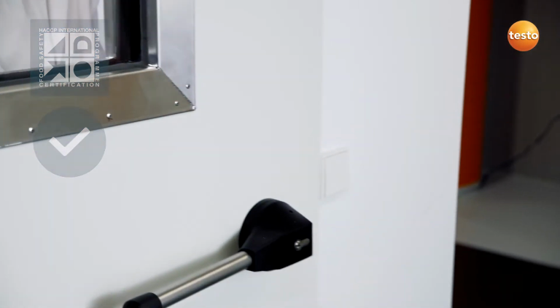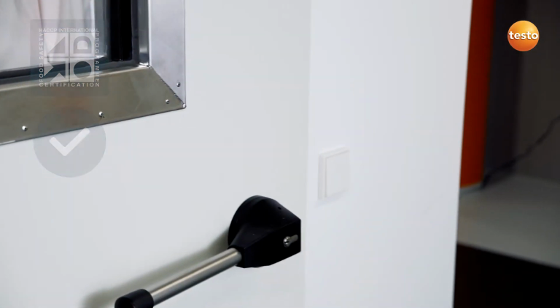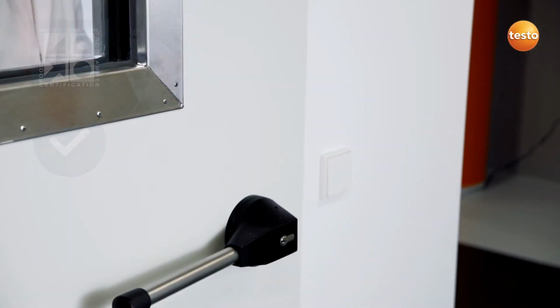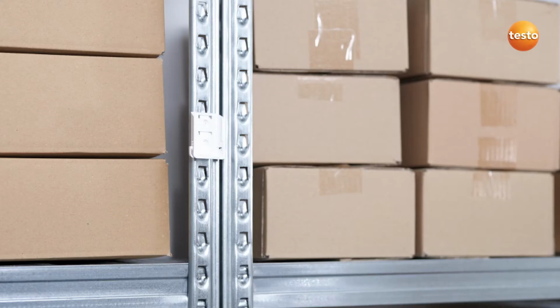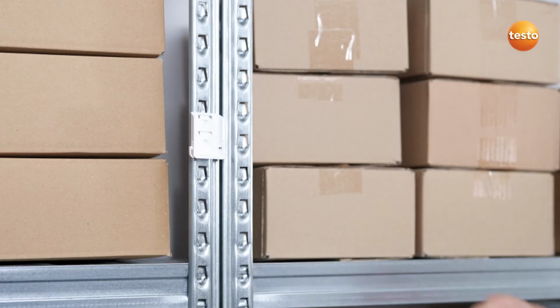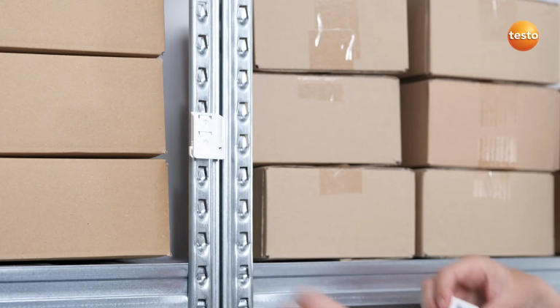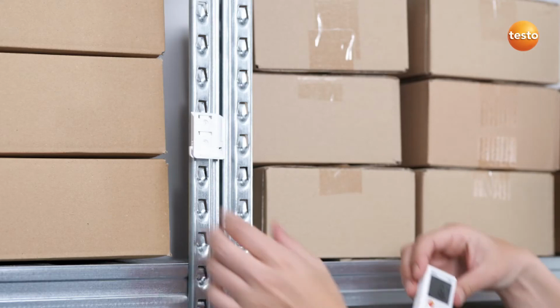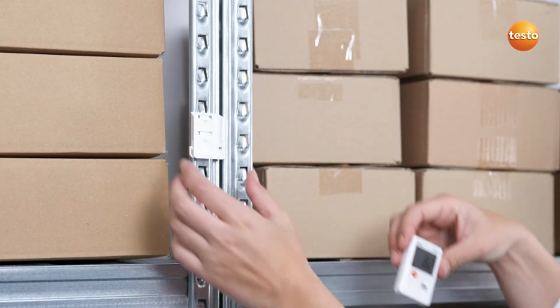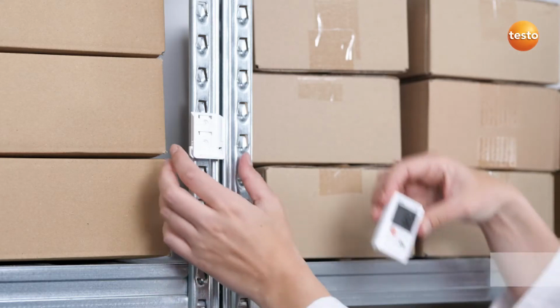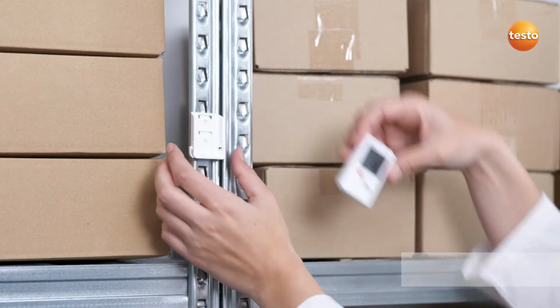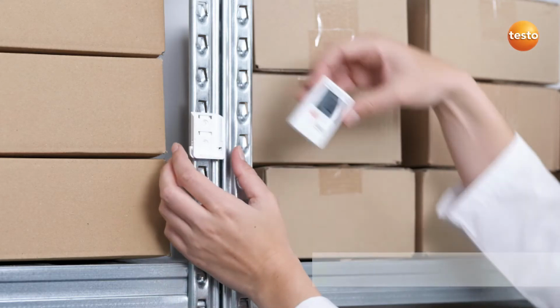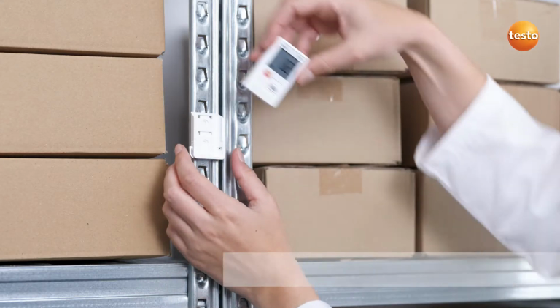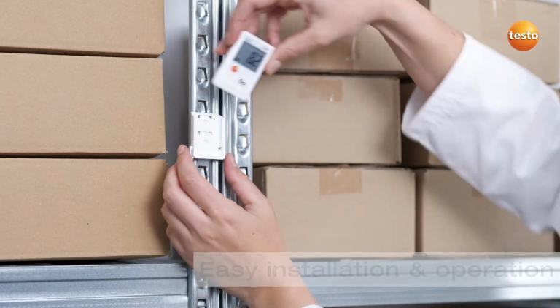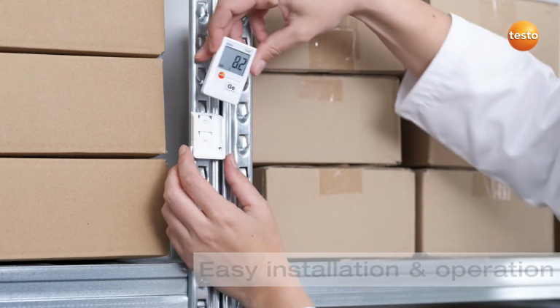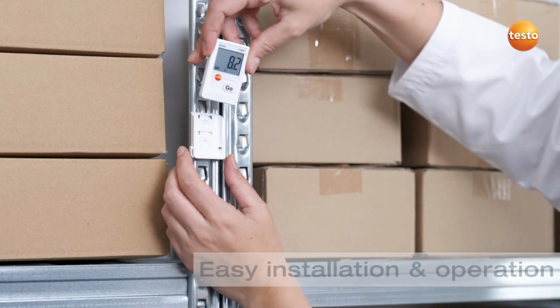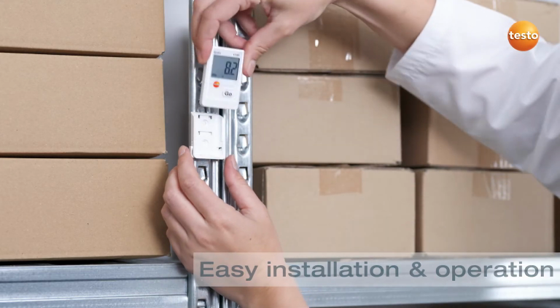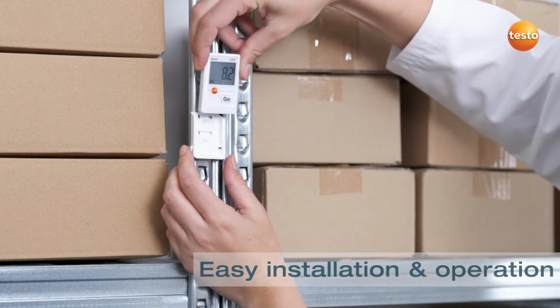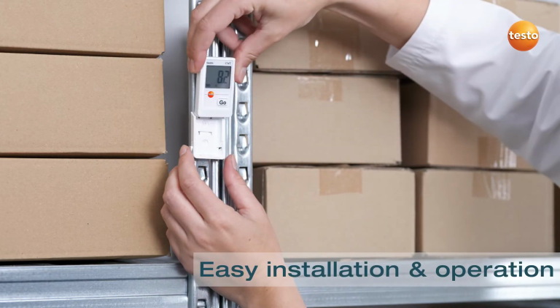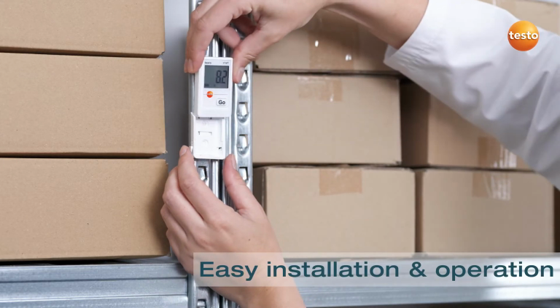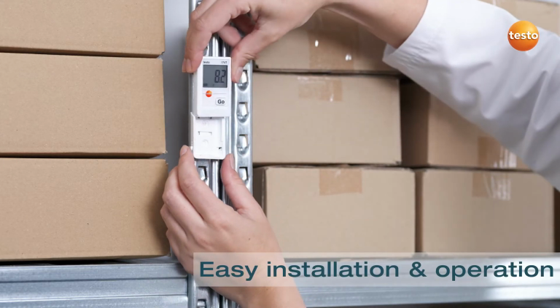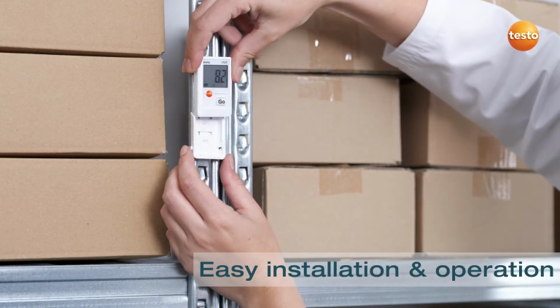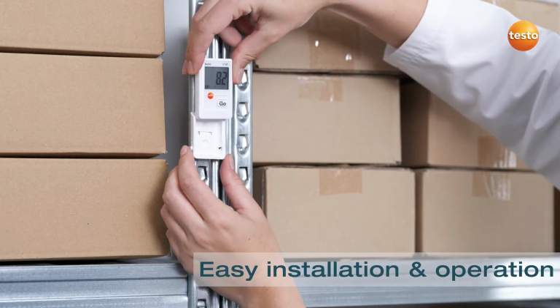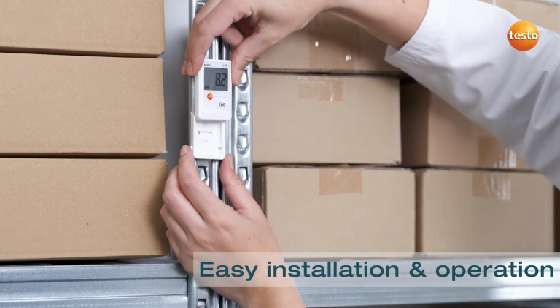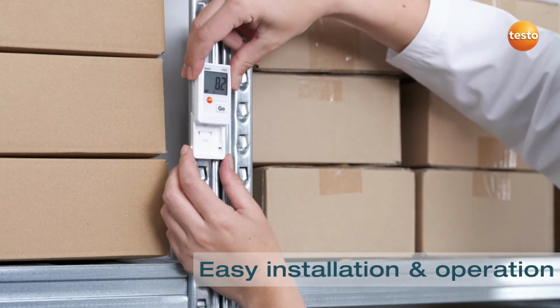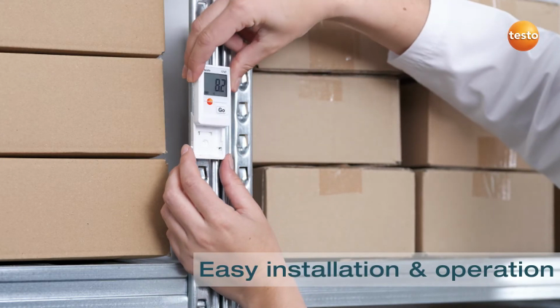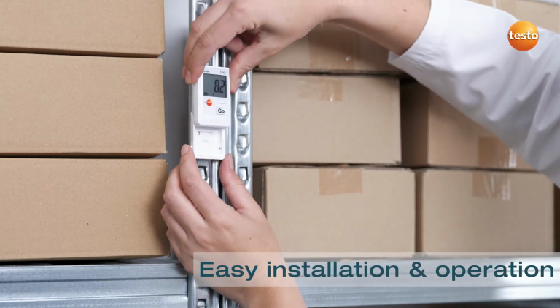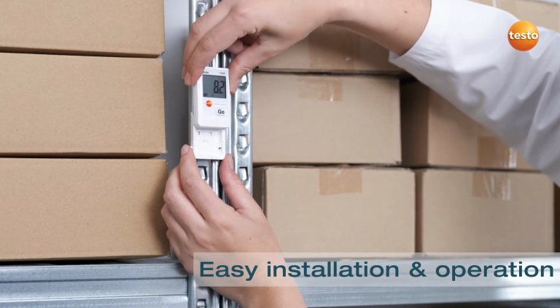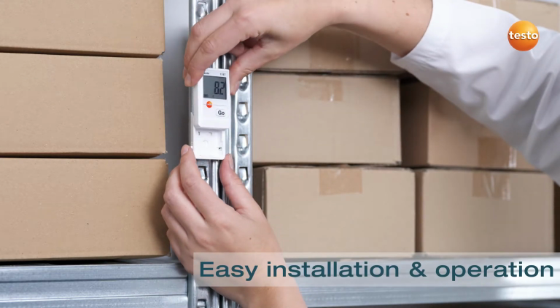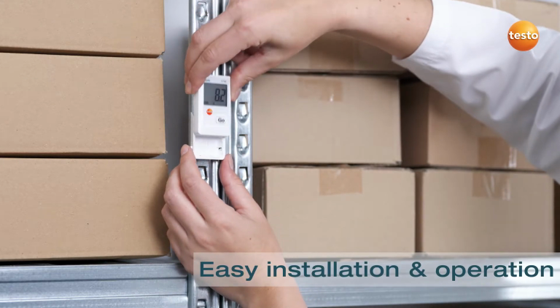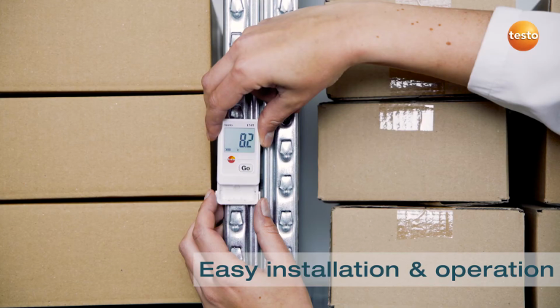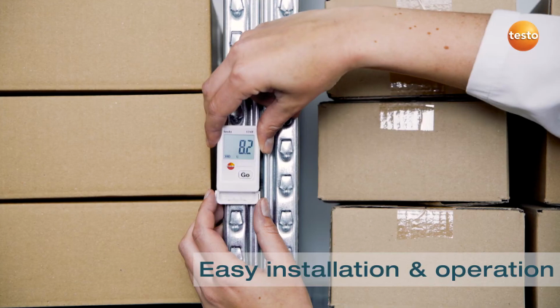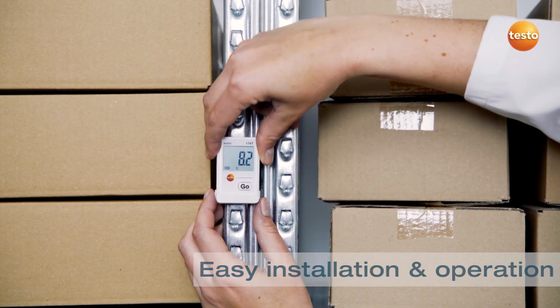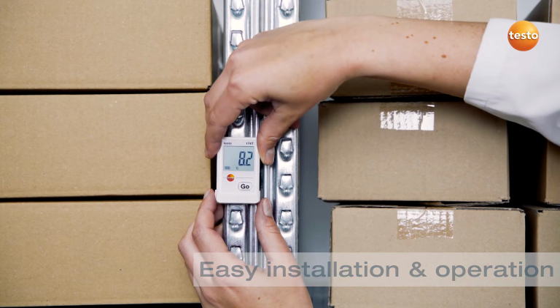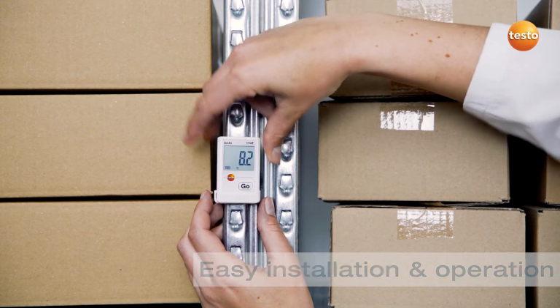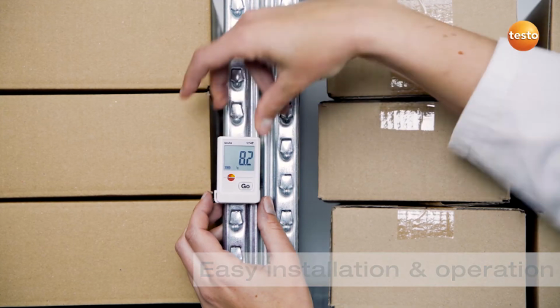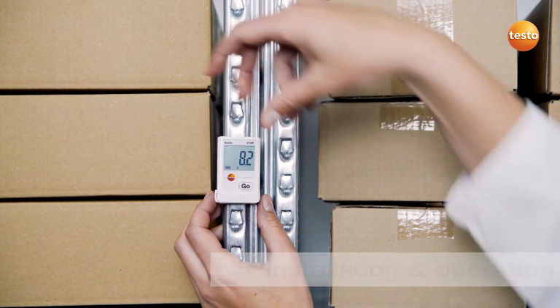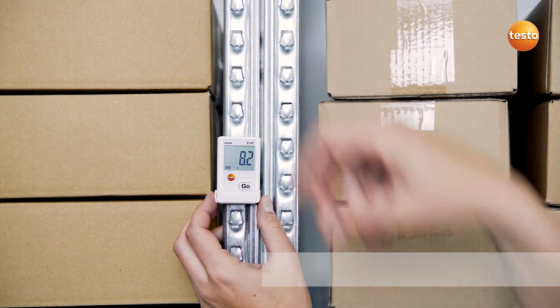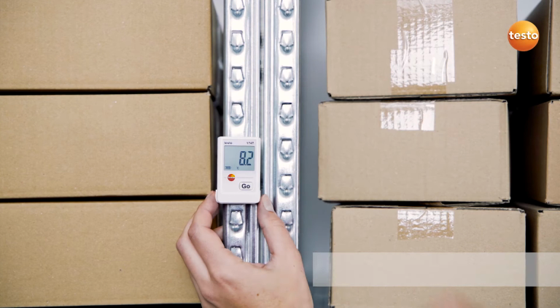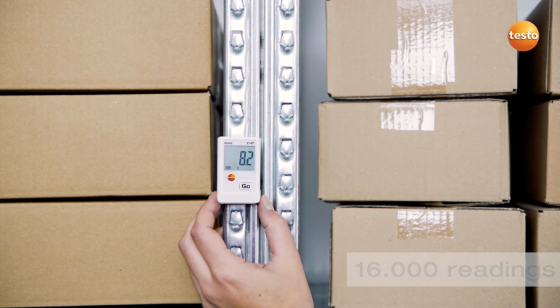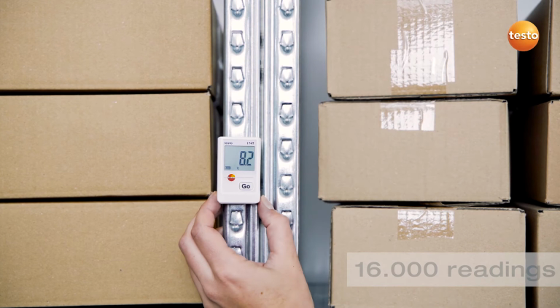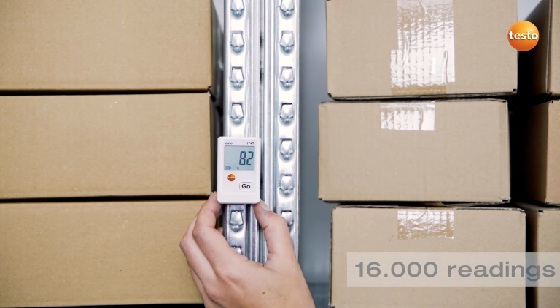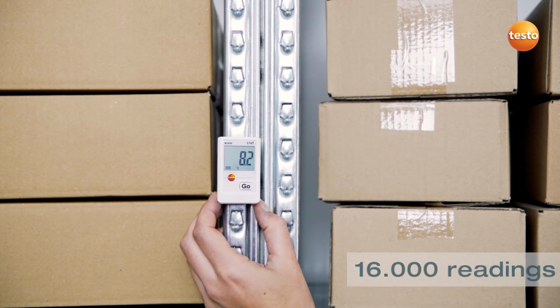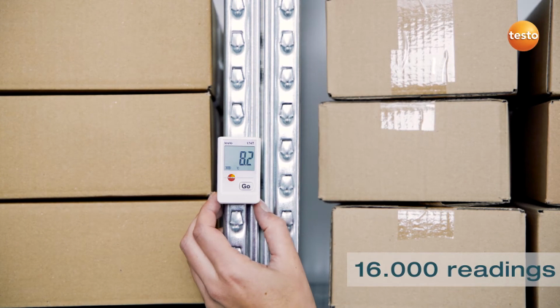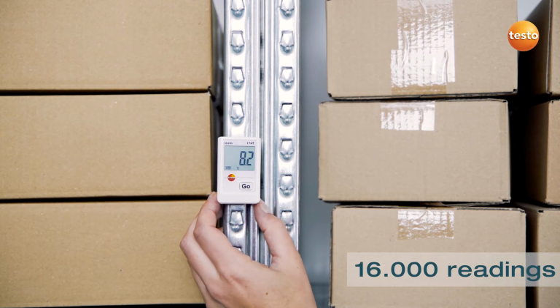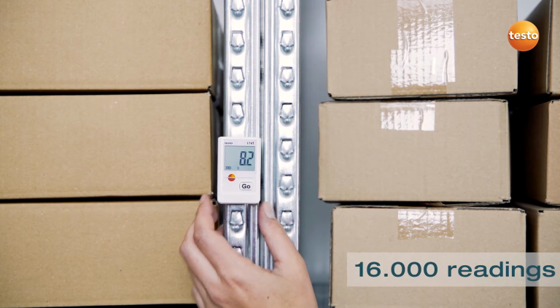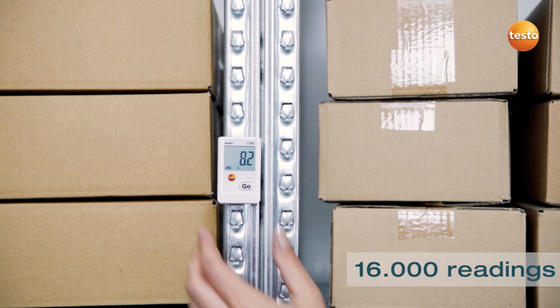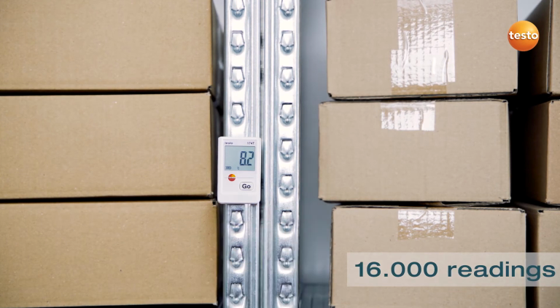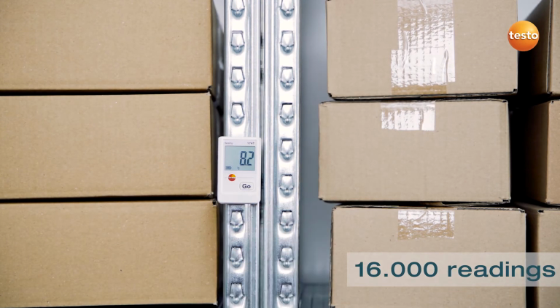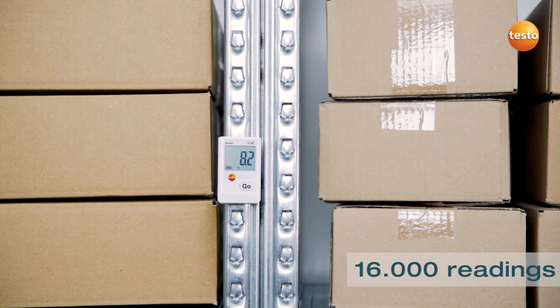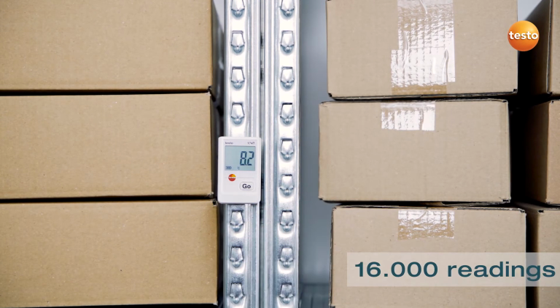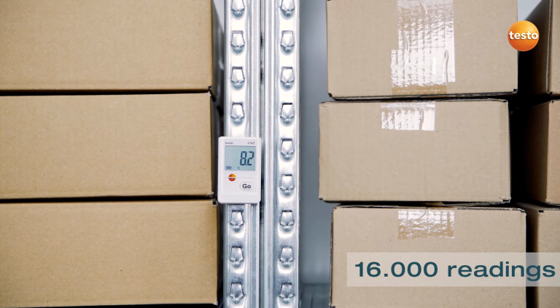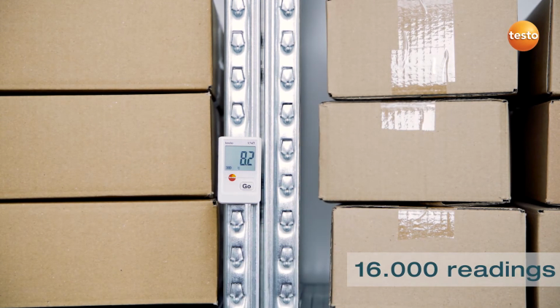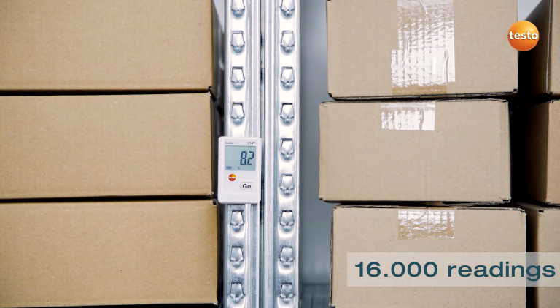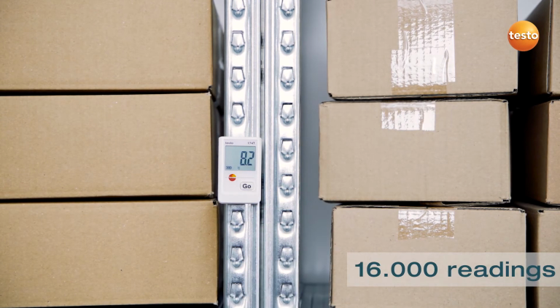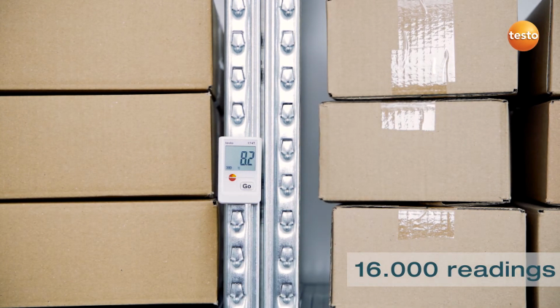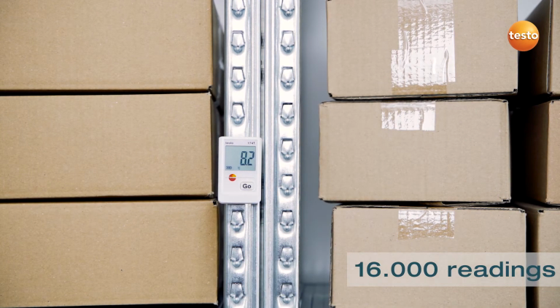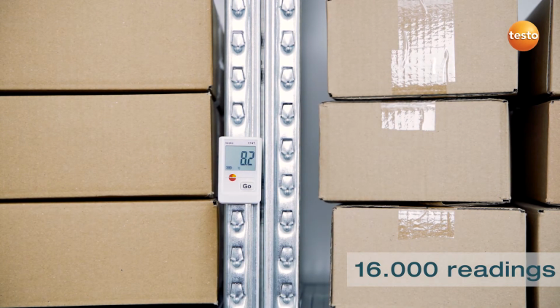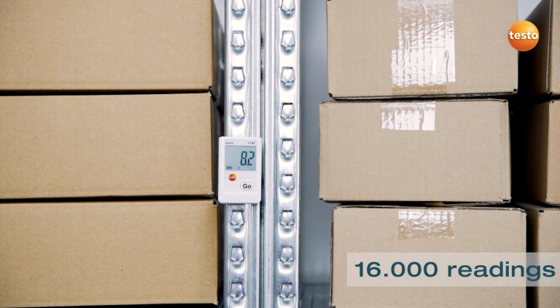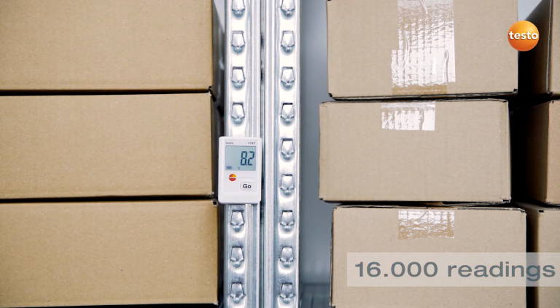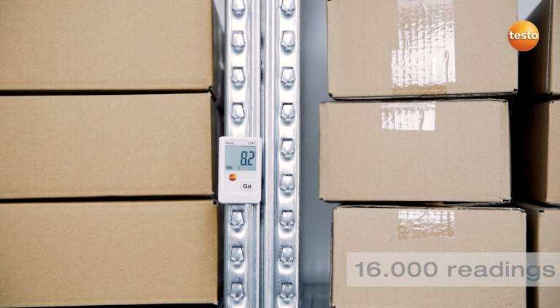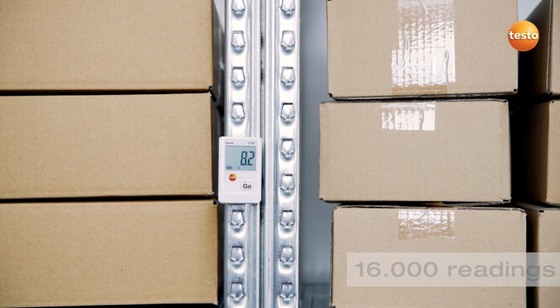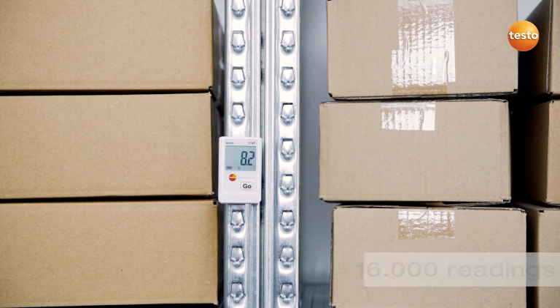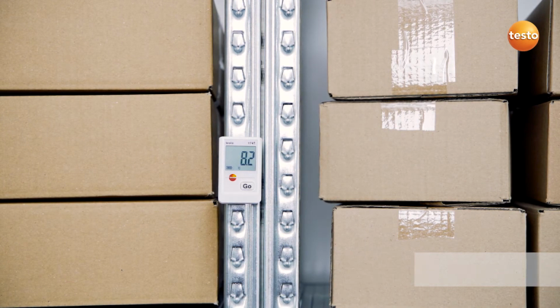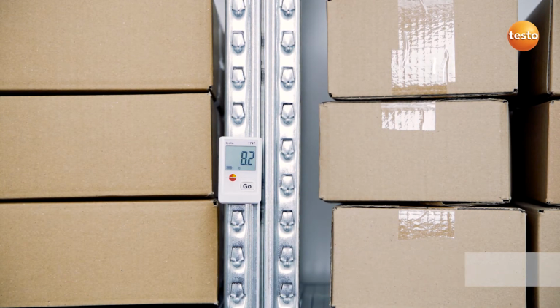The Mini Logger is easy to install and operate. Its internal memory records up to 16,000 readings.